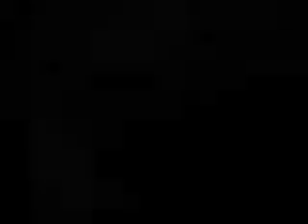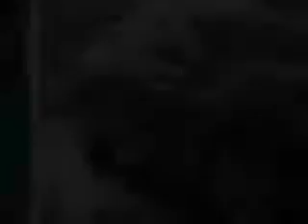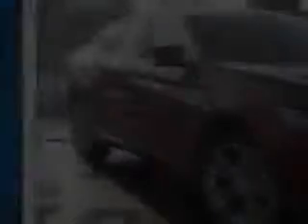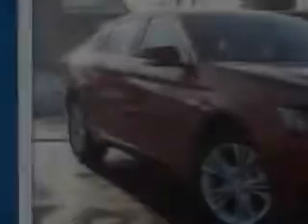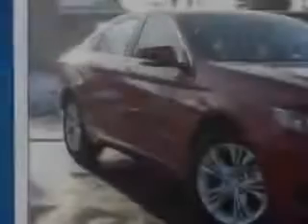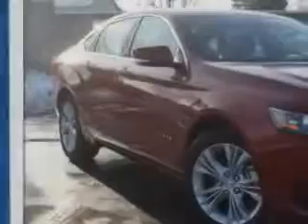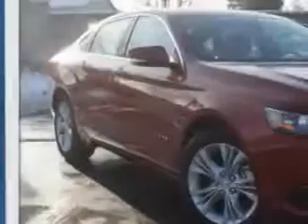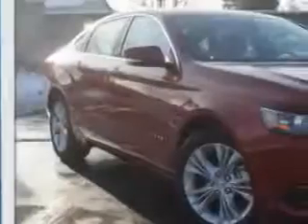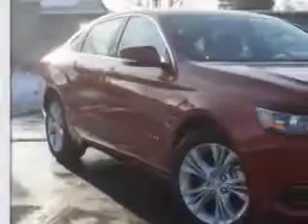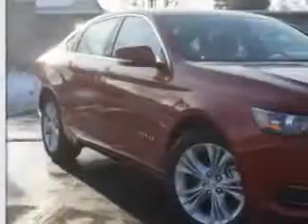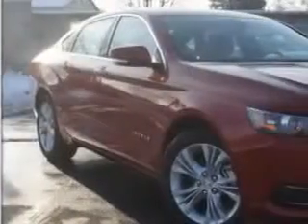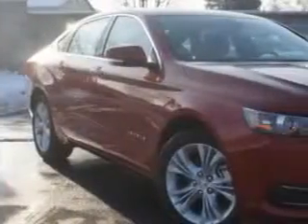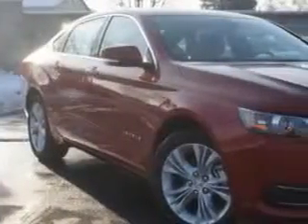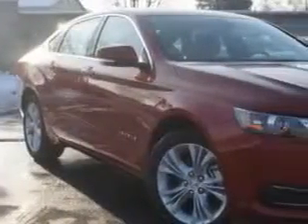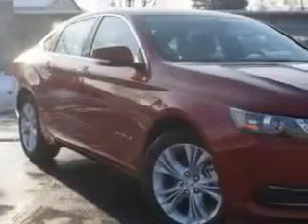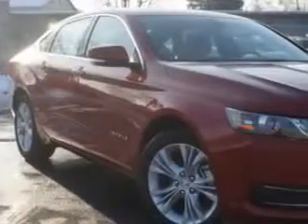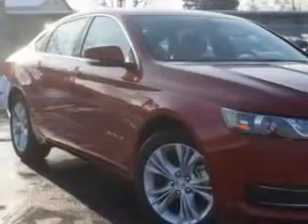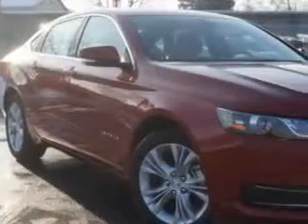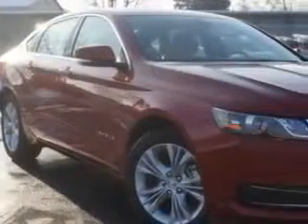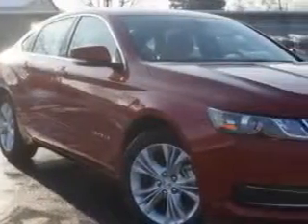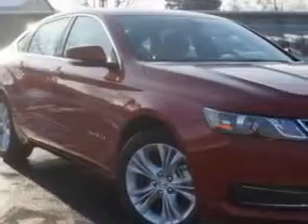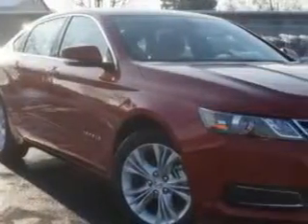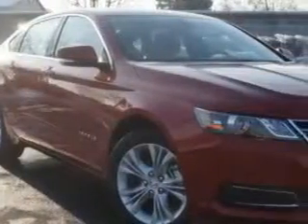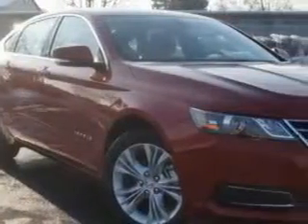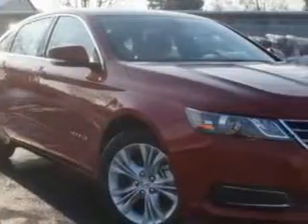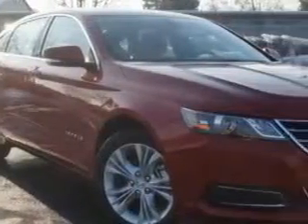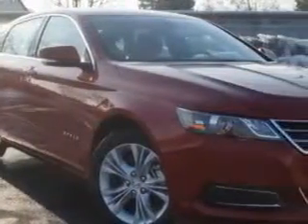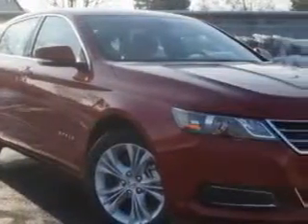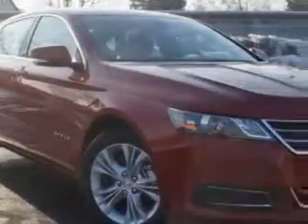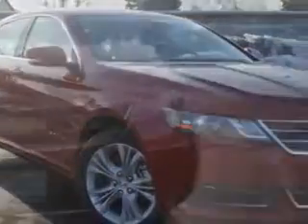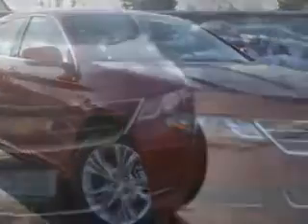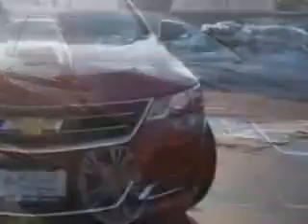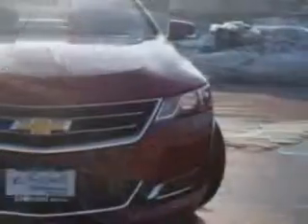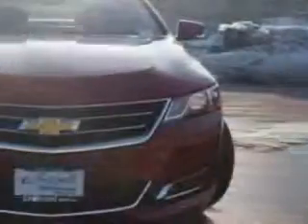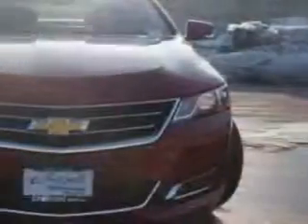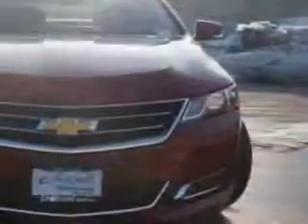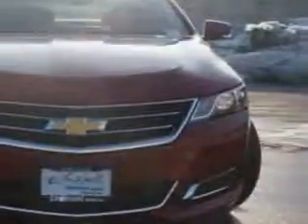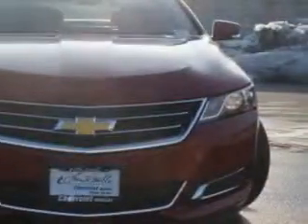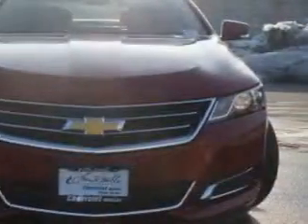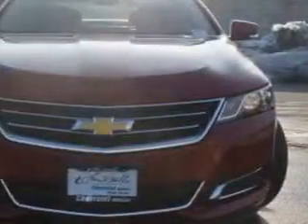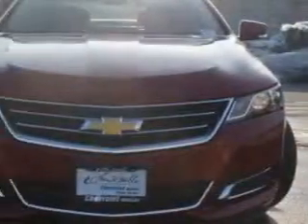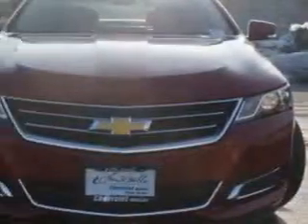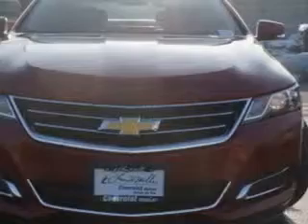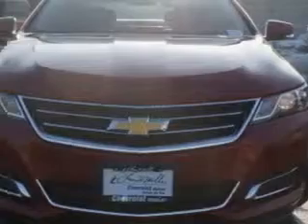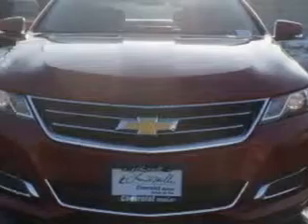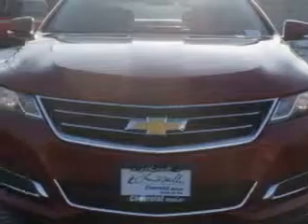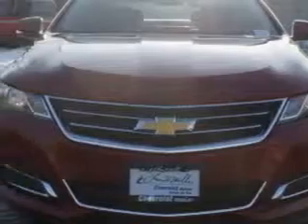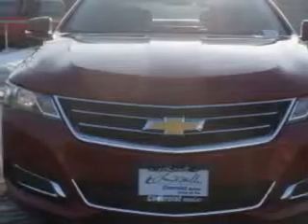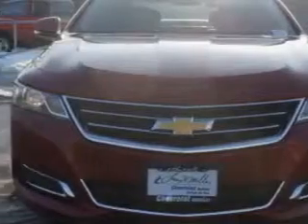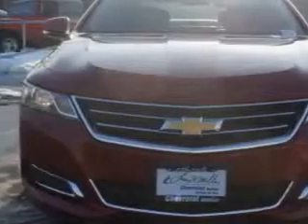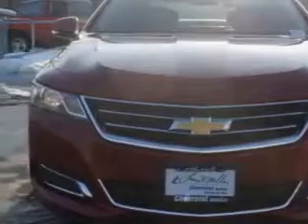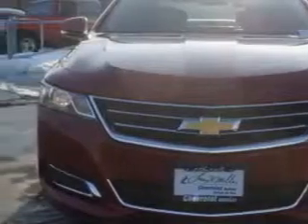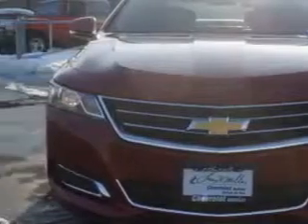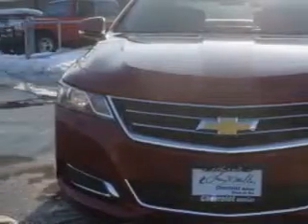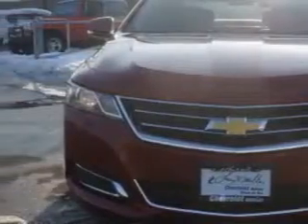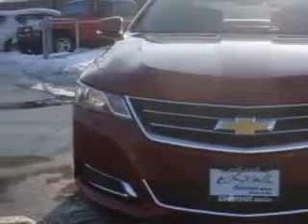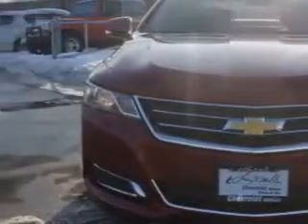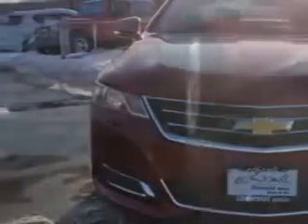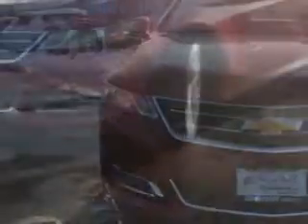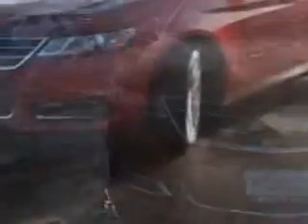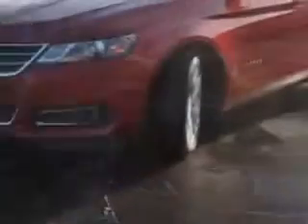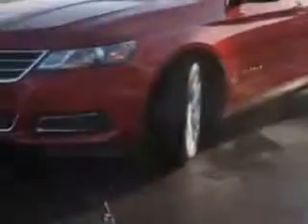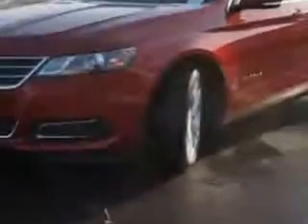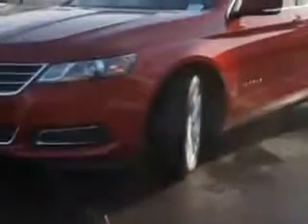You will love this spice red 2014 Chevrolet Impala sedan, equipped with a 4-cylinder engine and an automatic transmission.